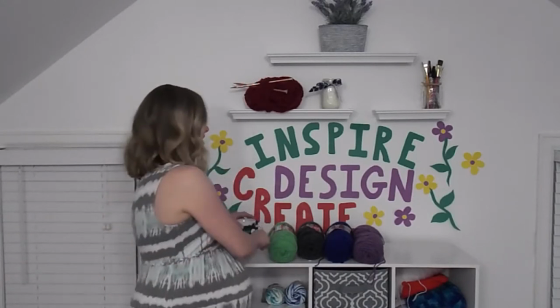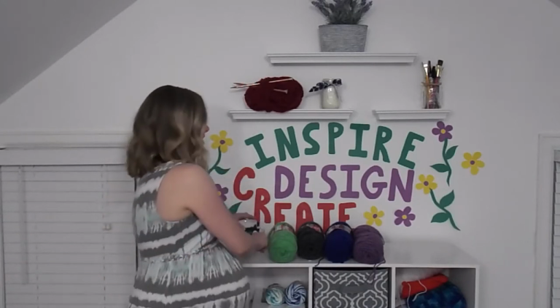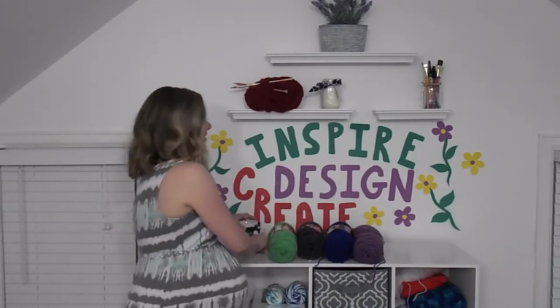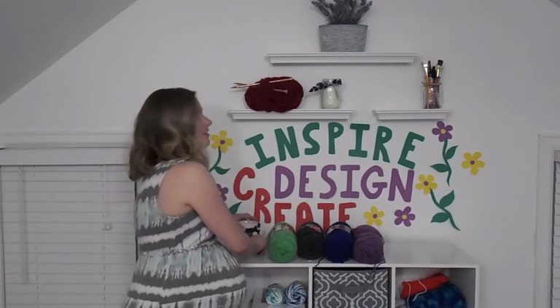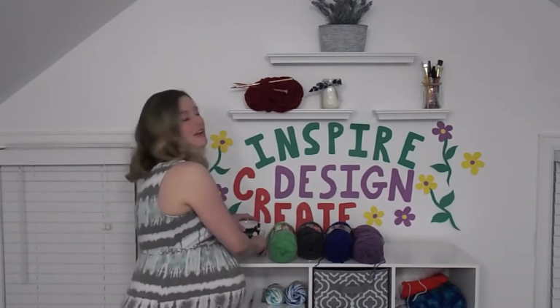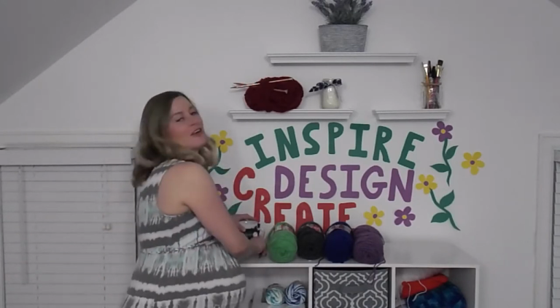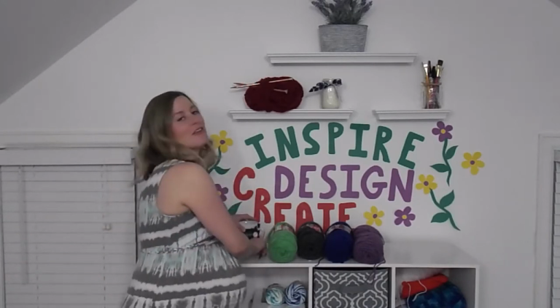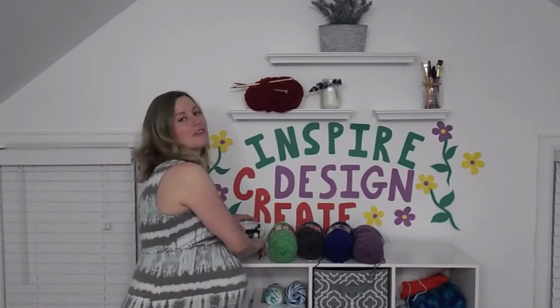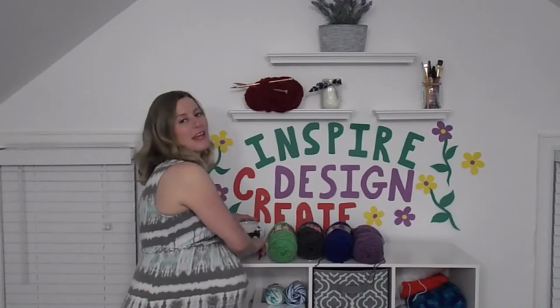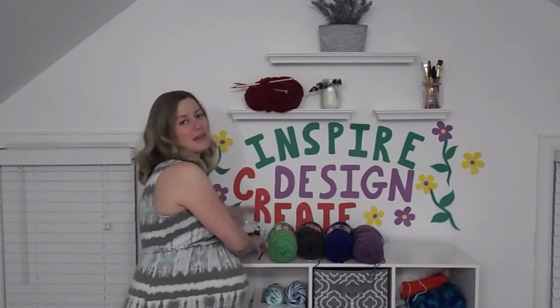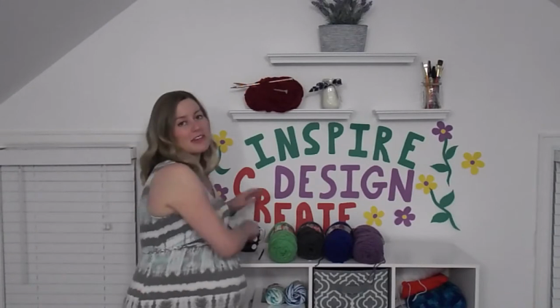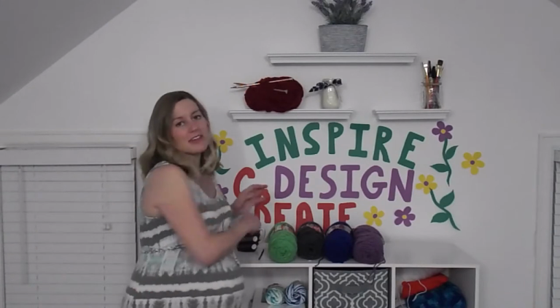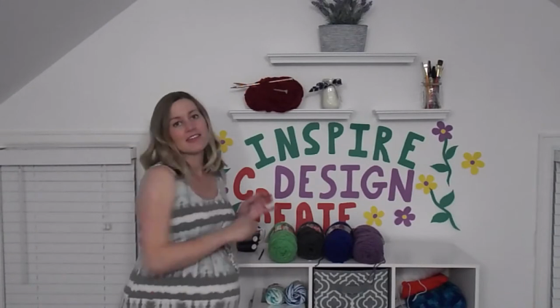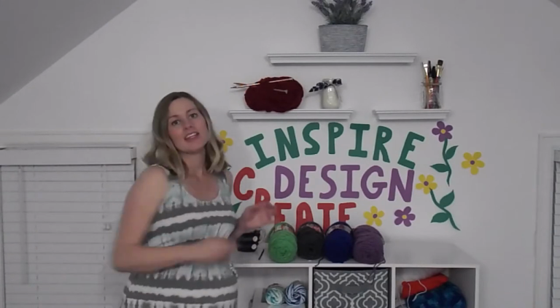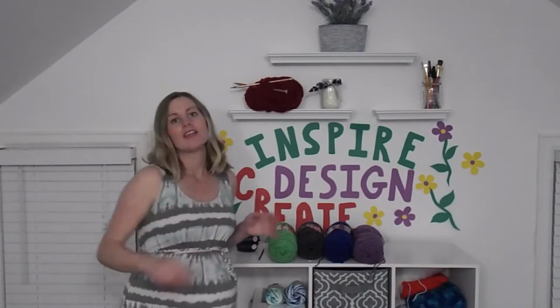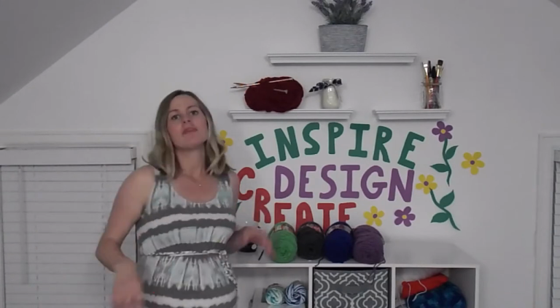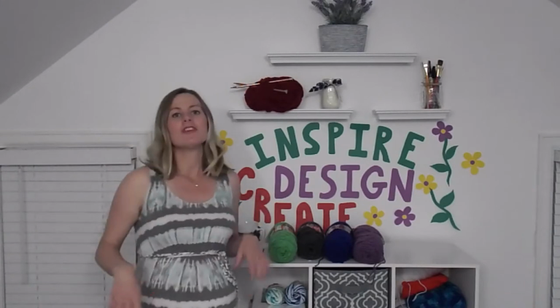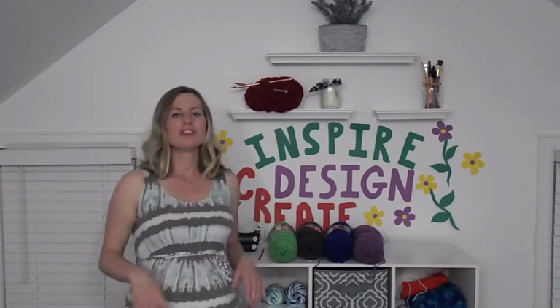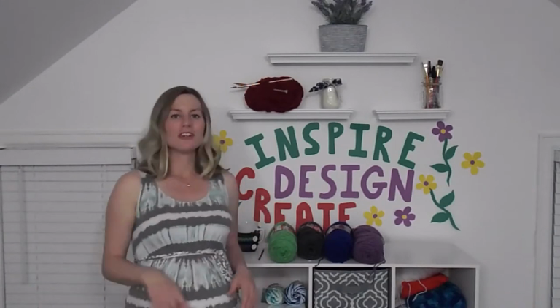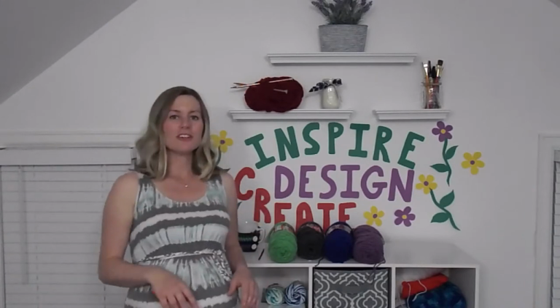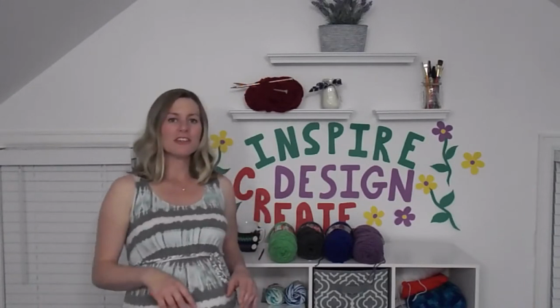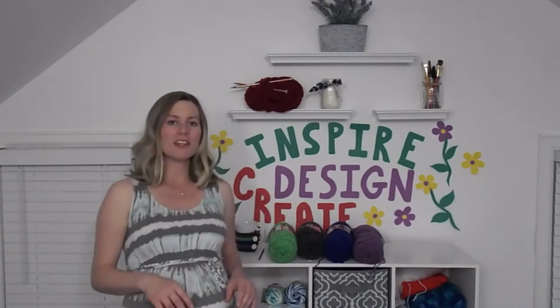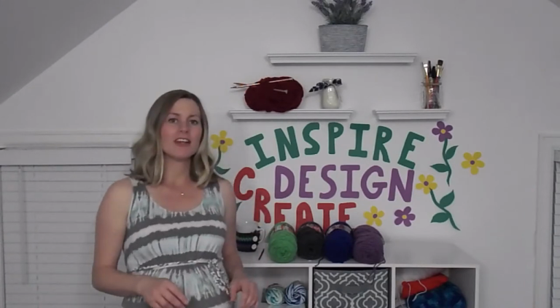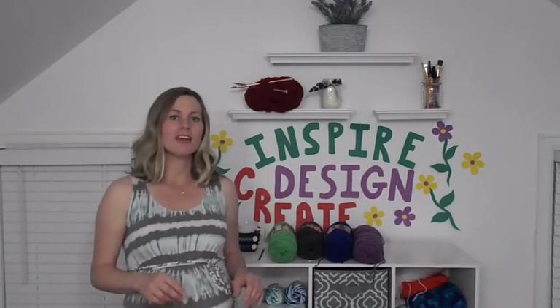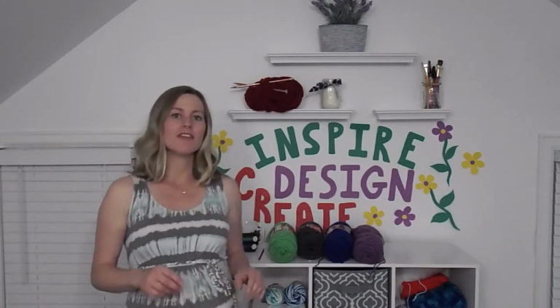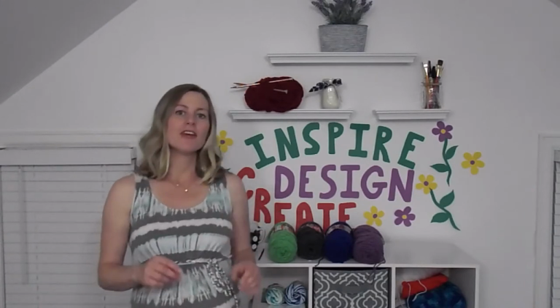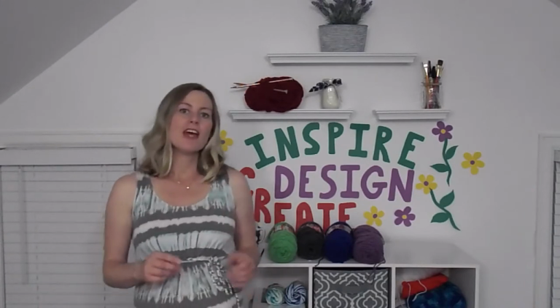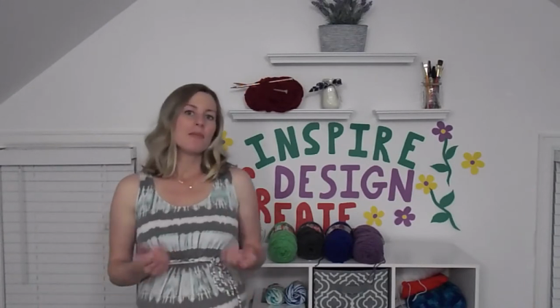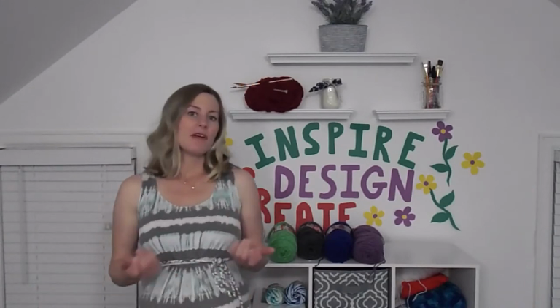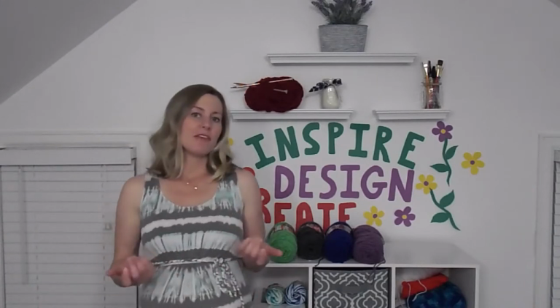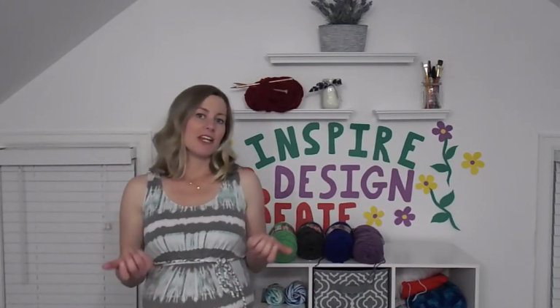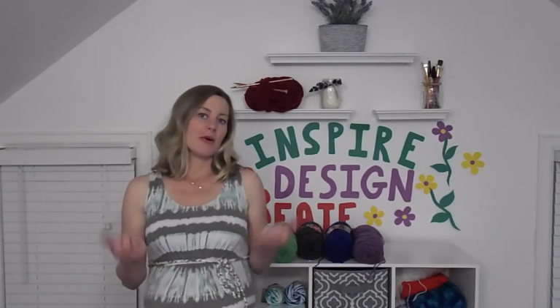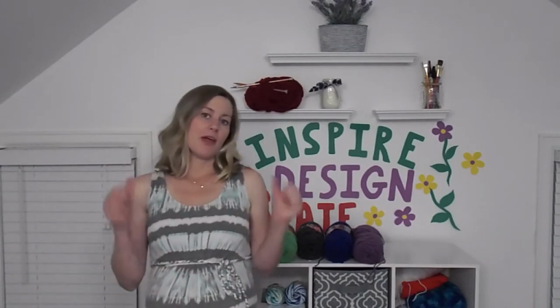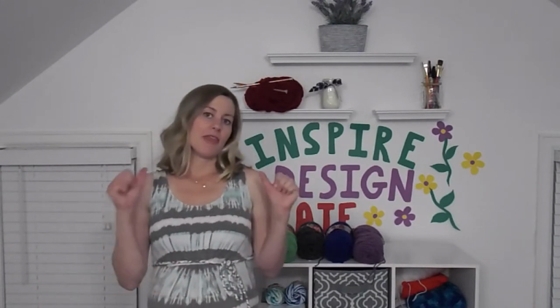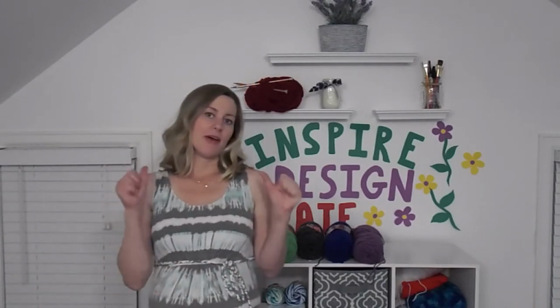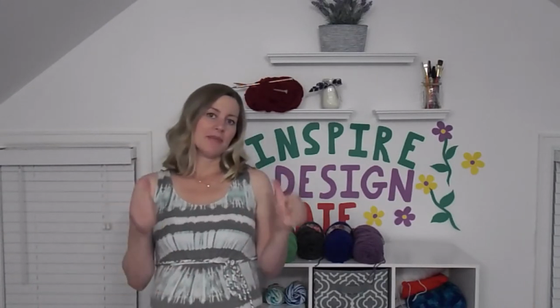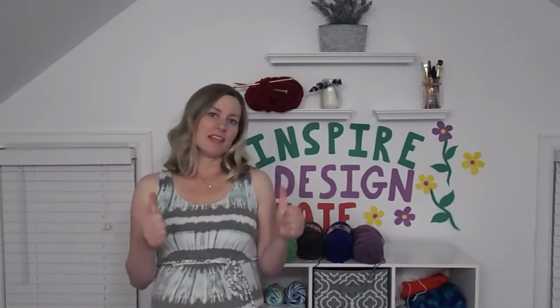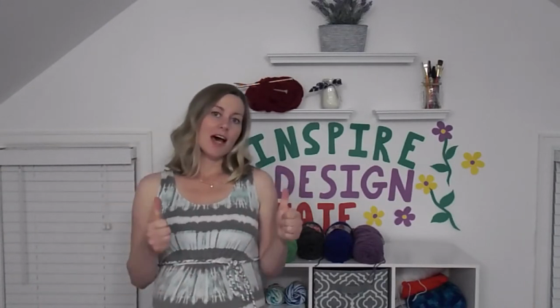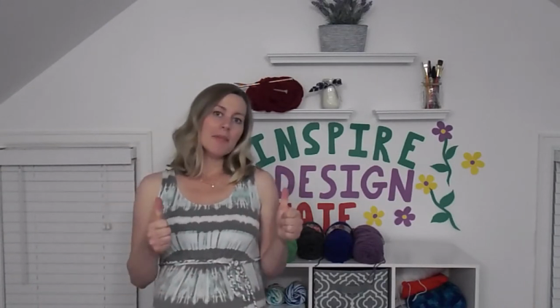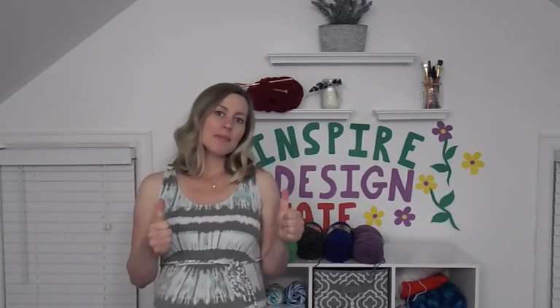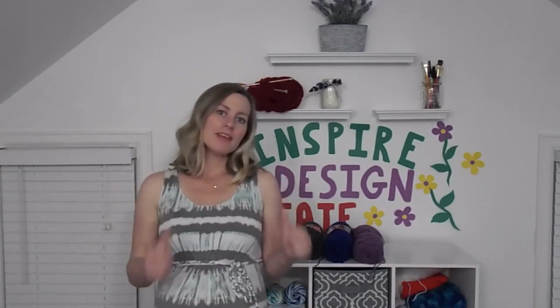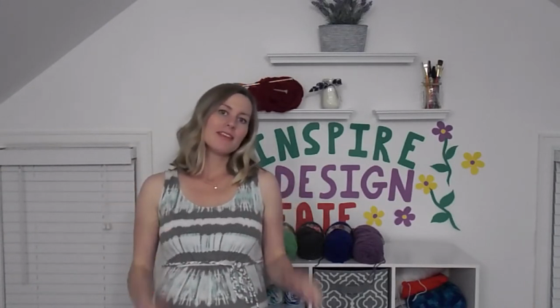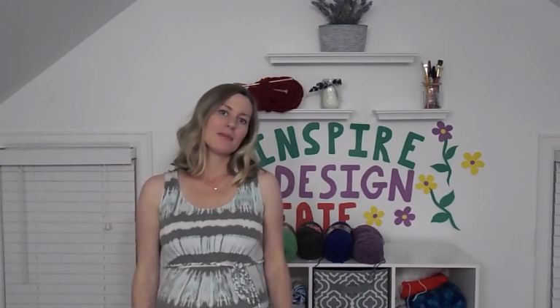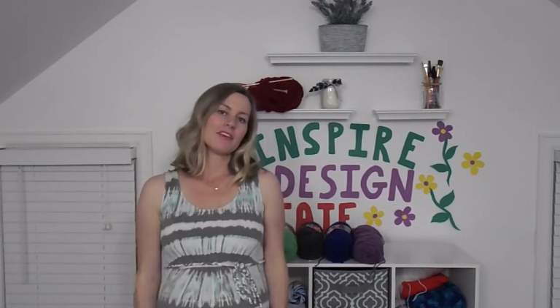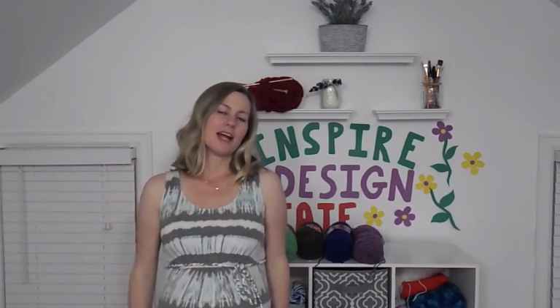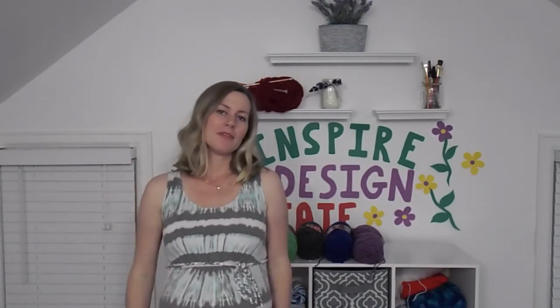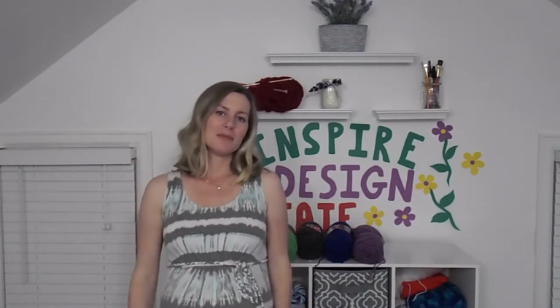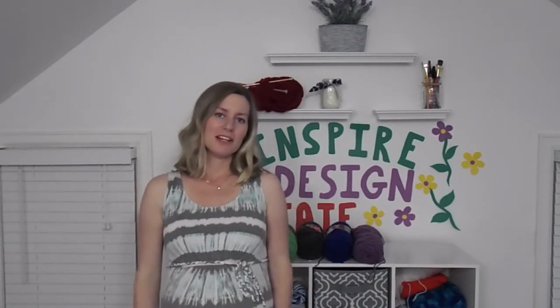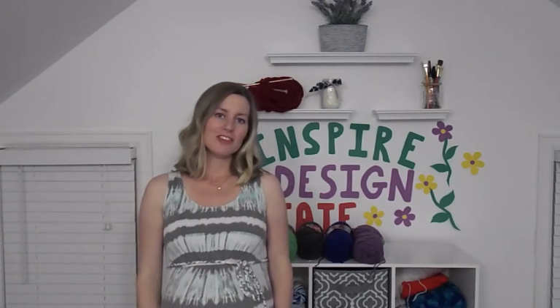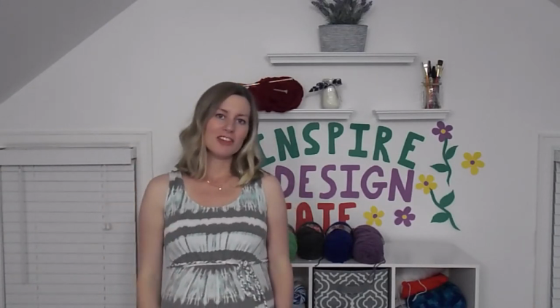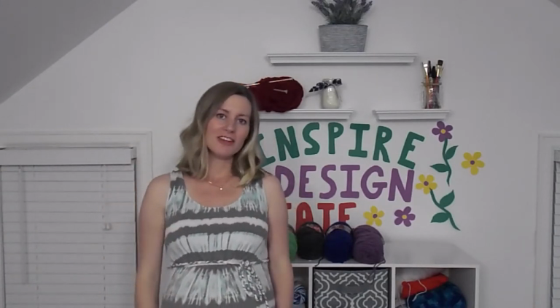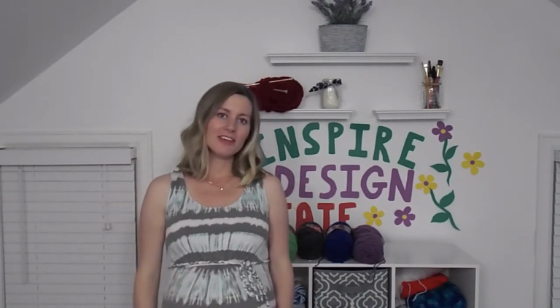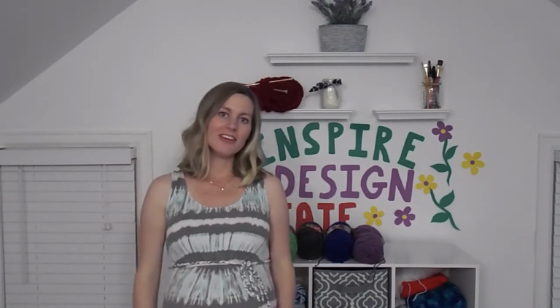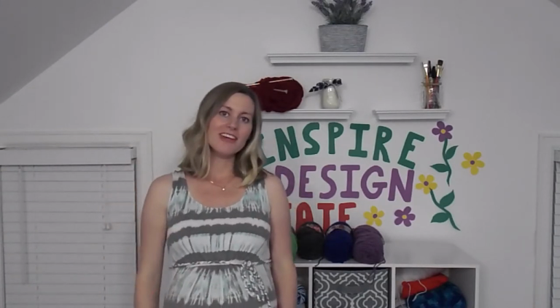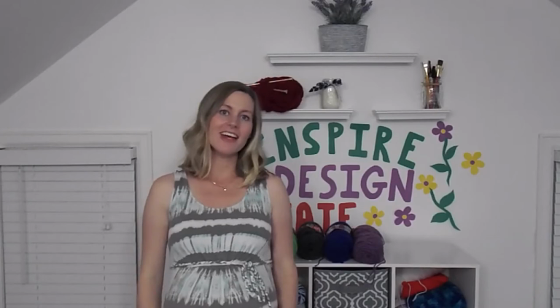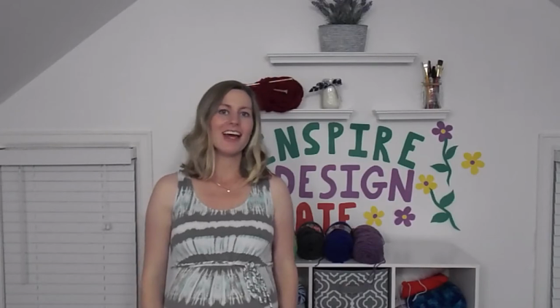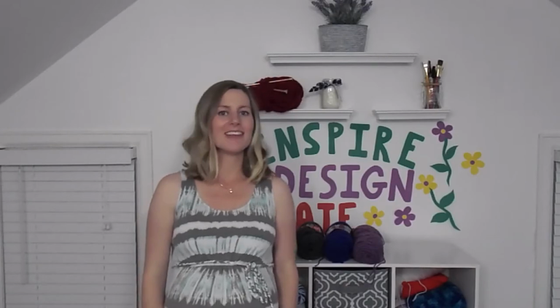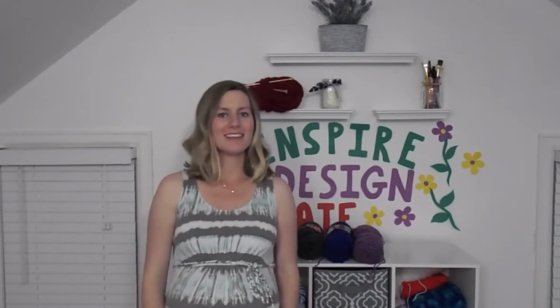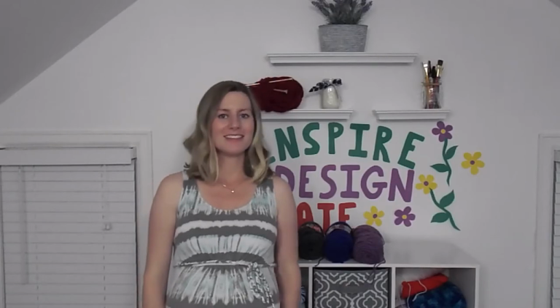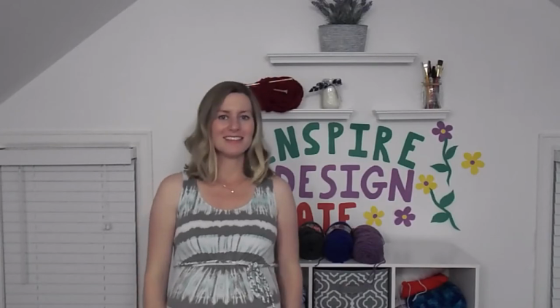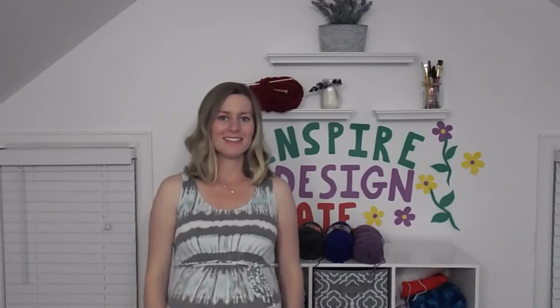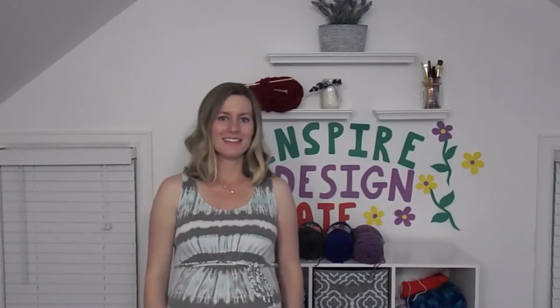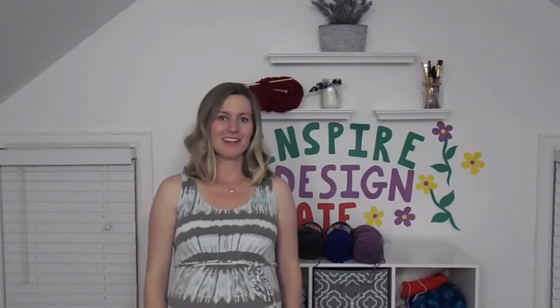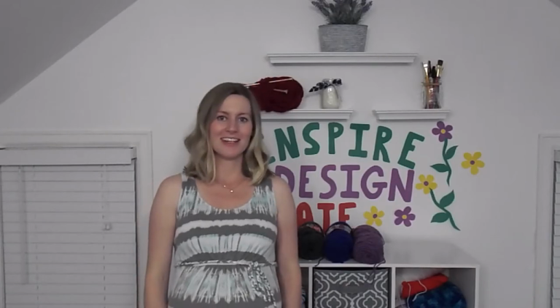So if you like what you see, be sure to give my video a thumbs up, subscribe to my channel, and let's get started.